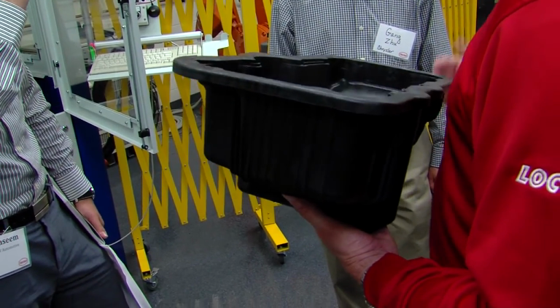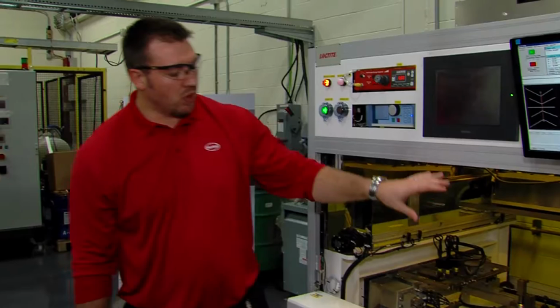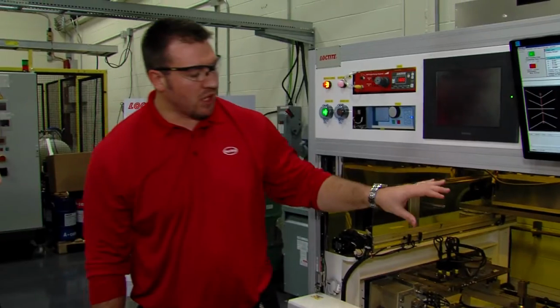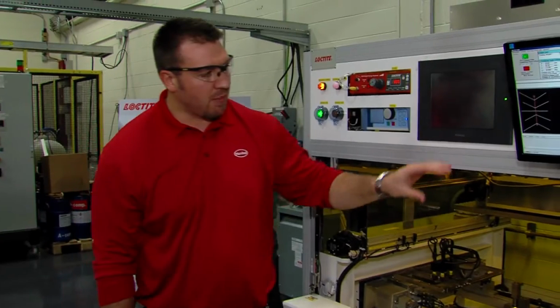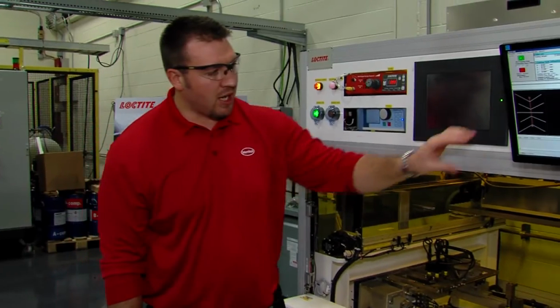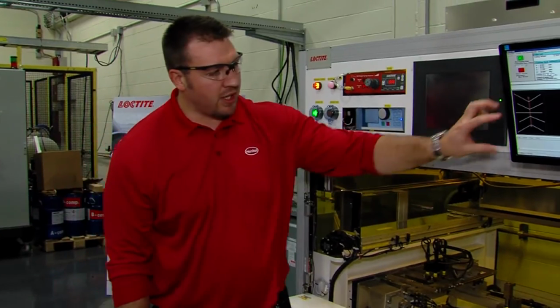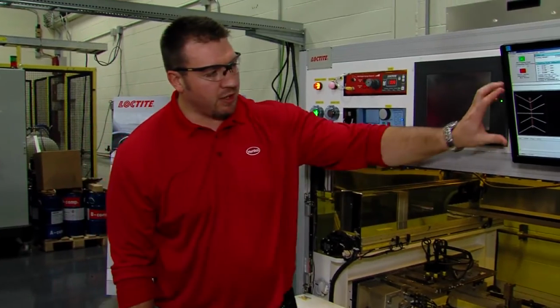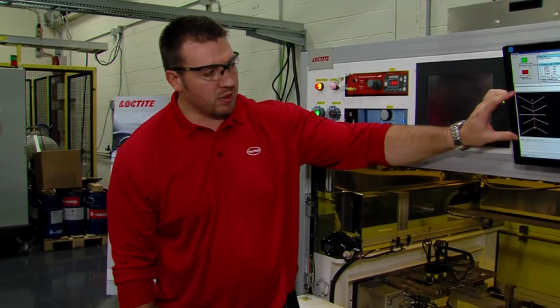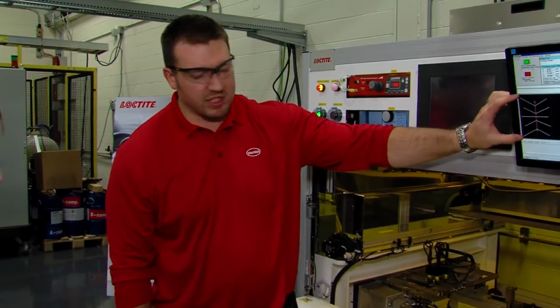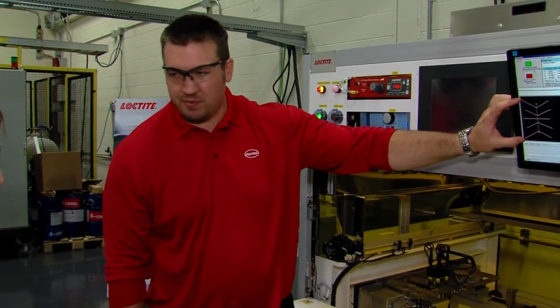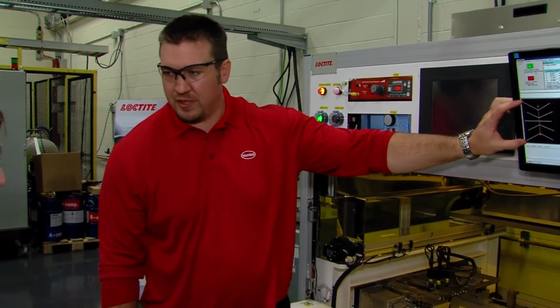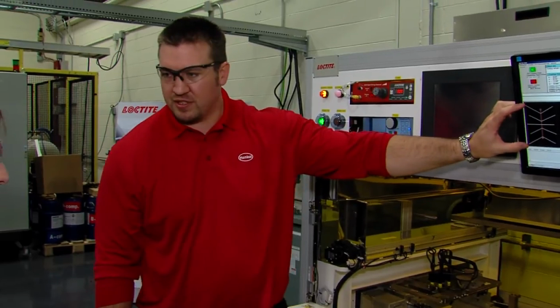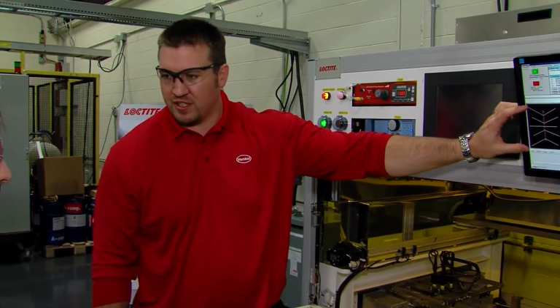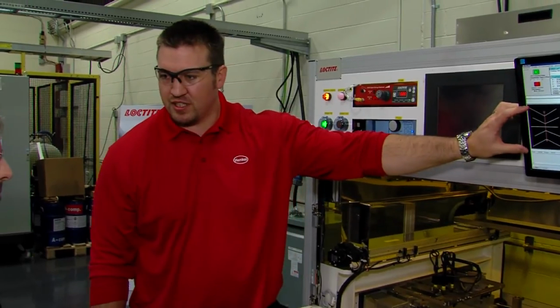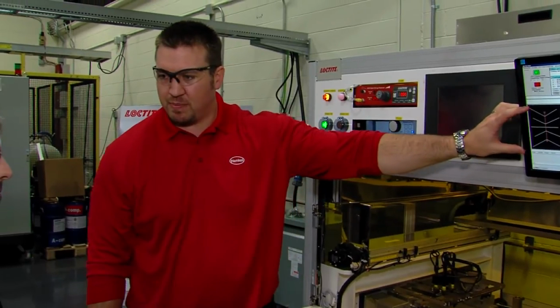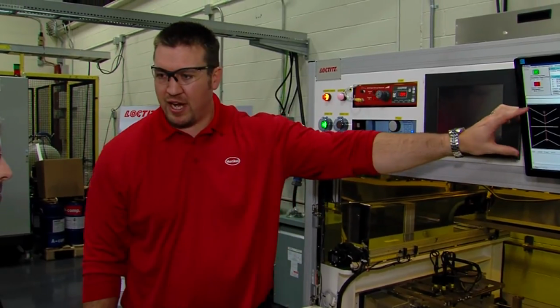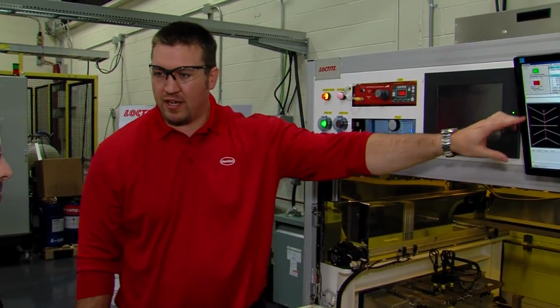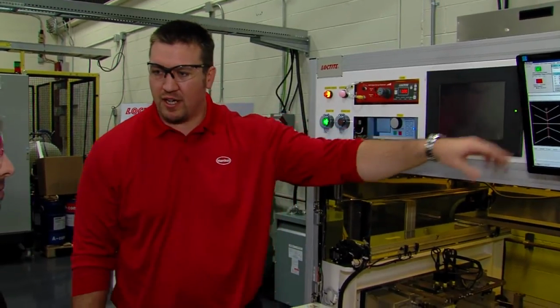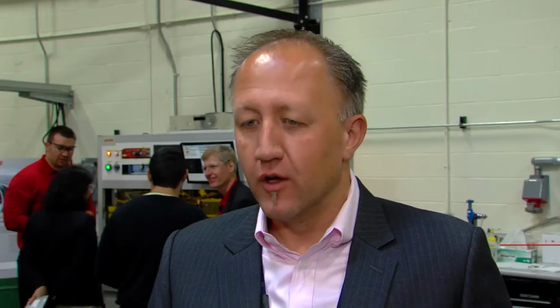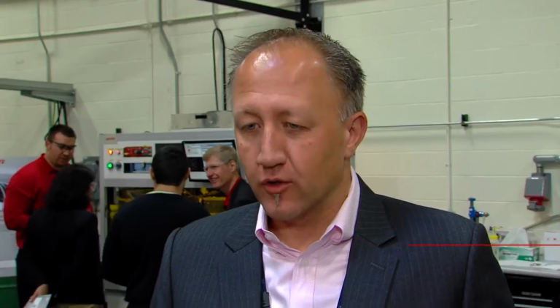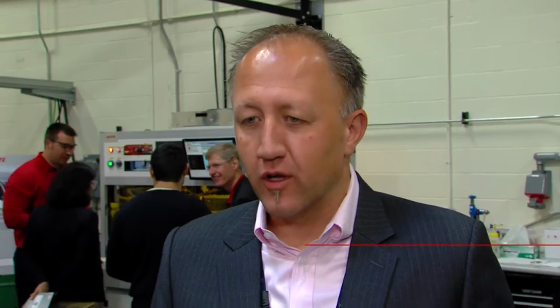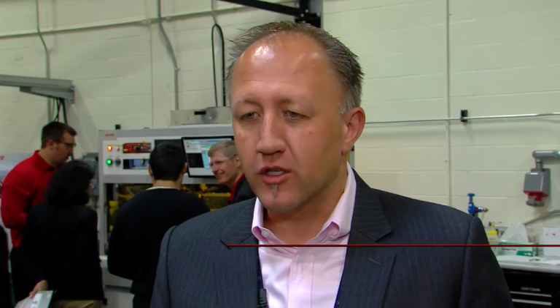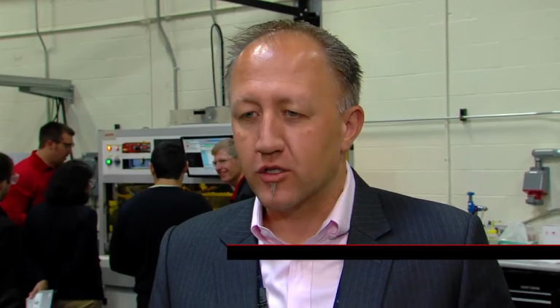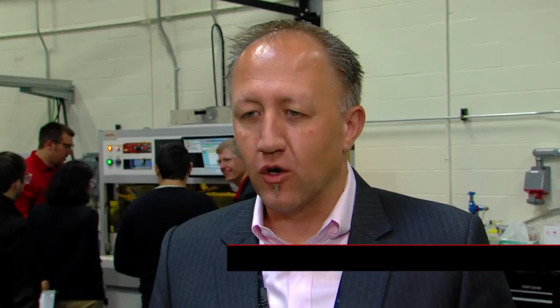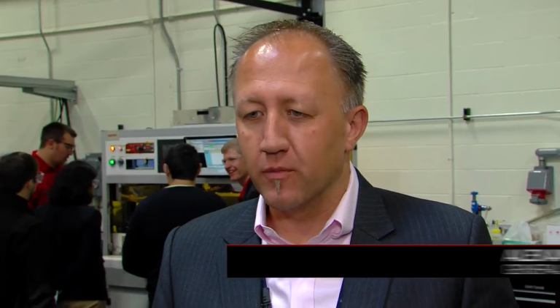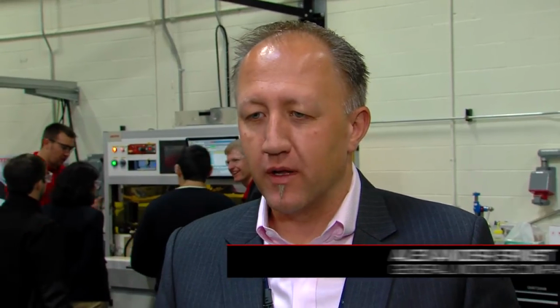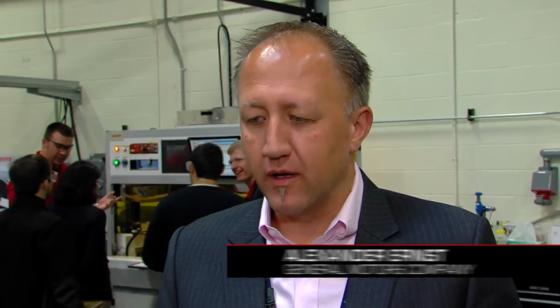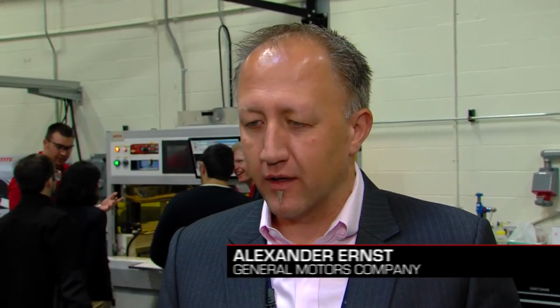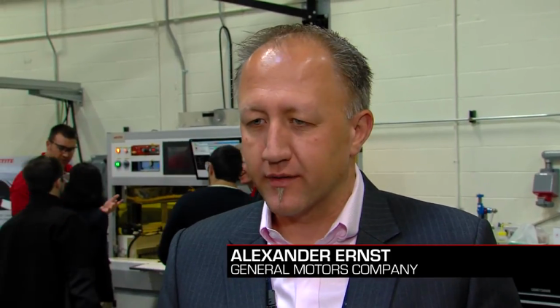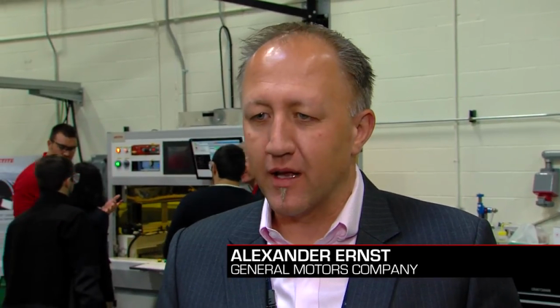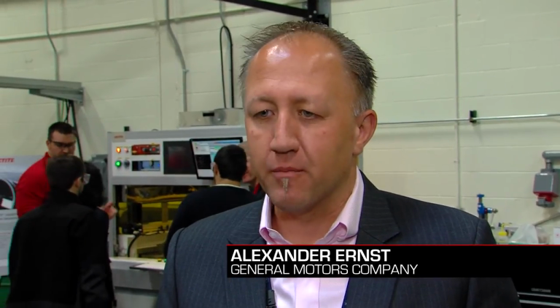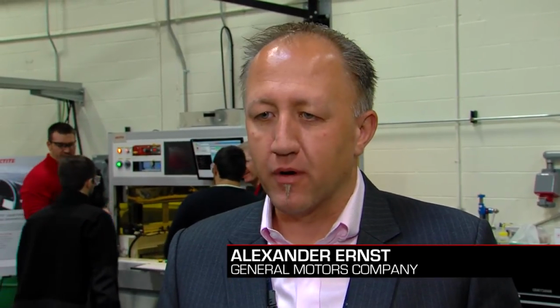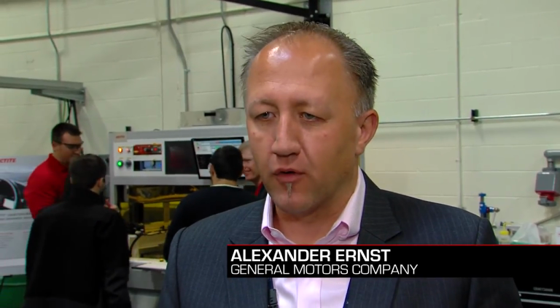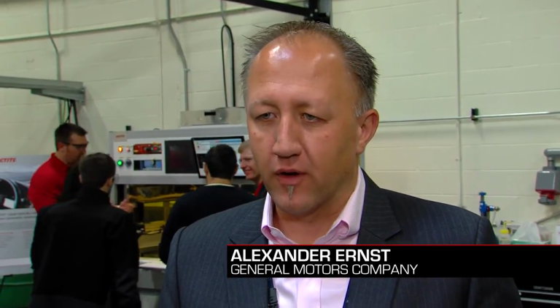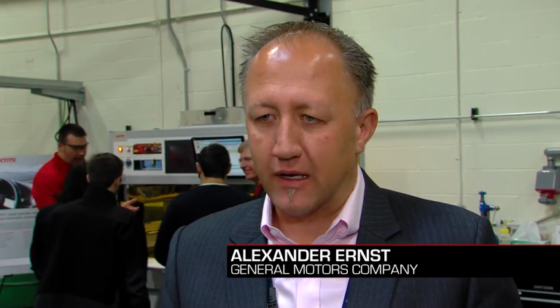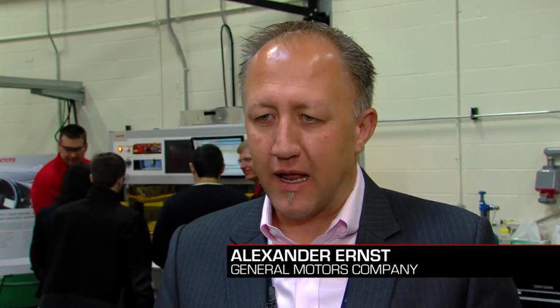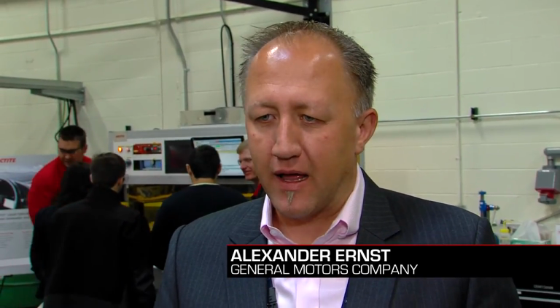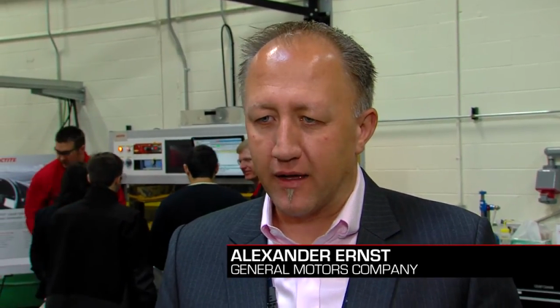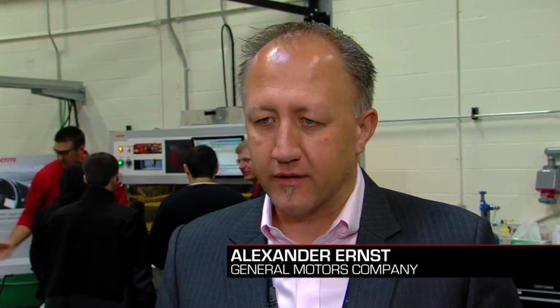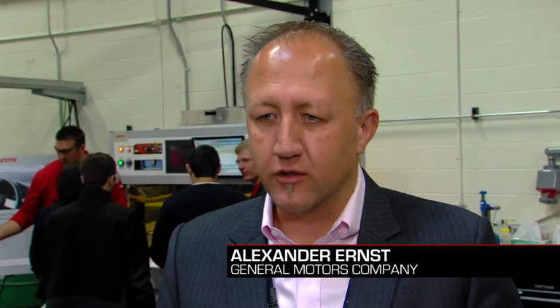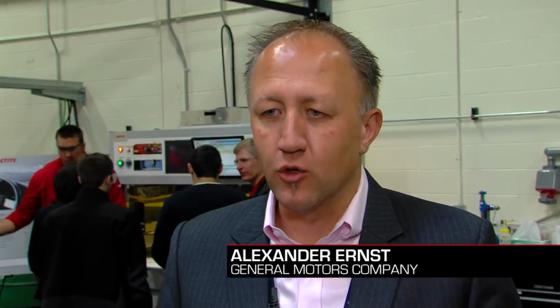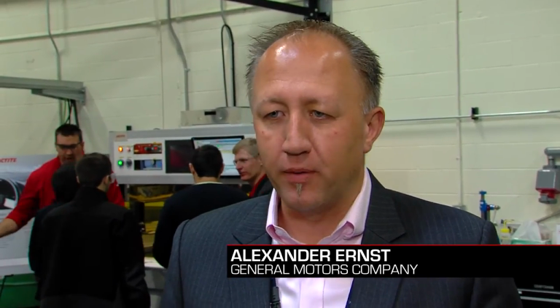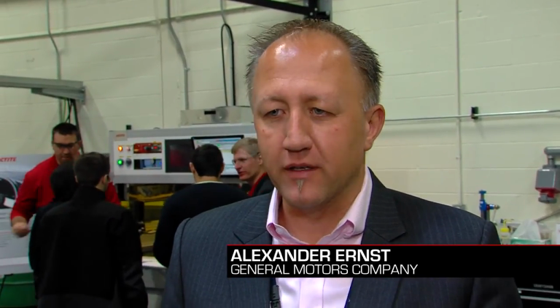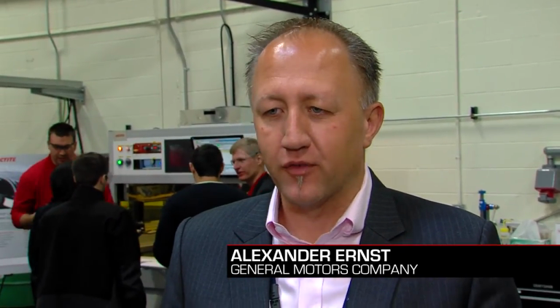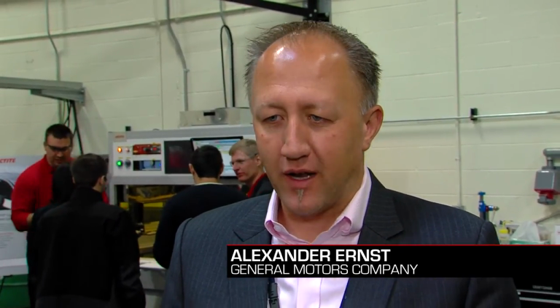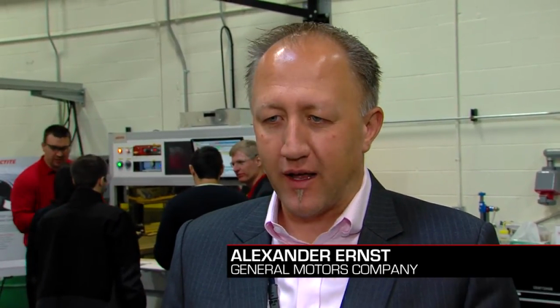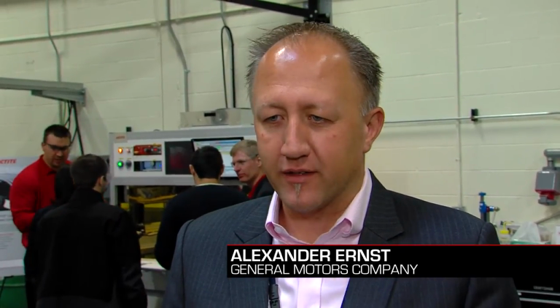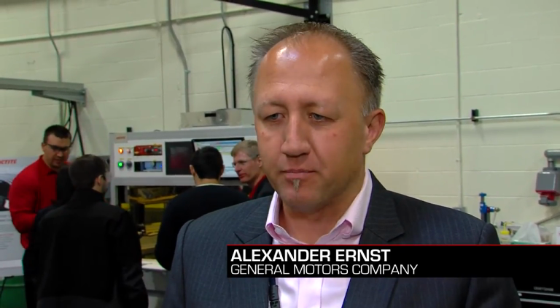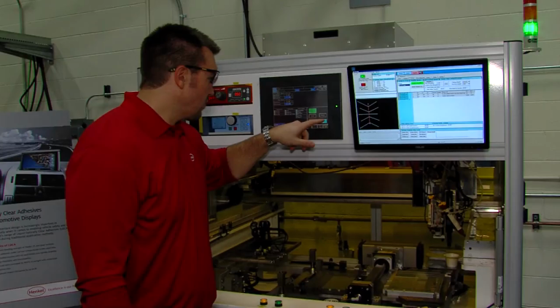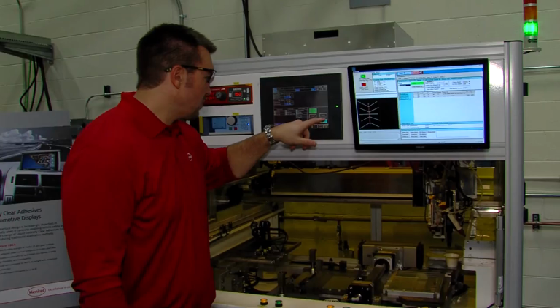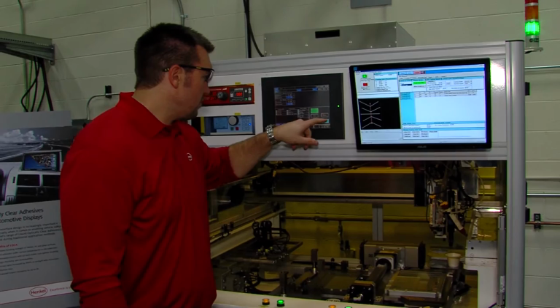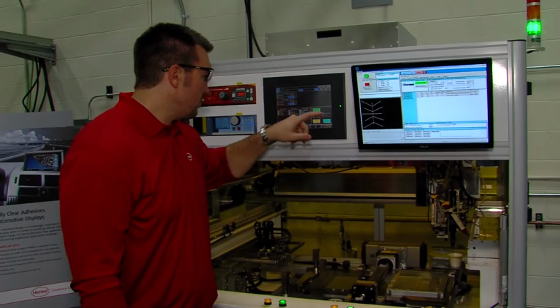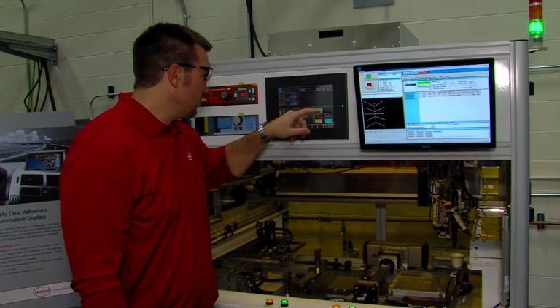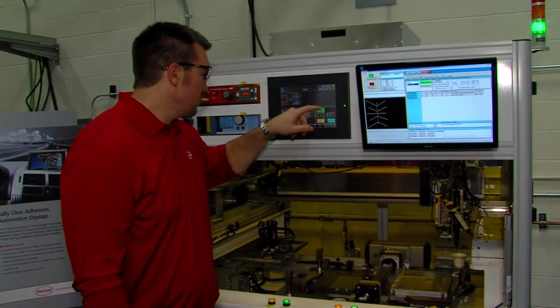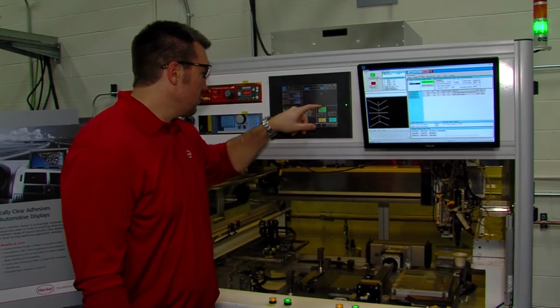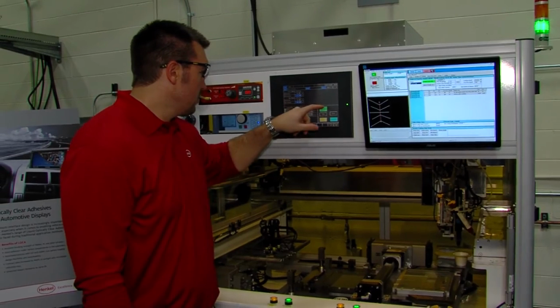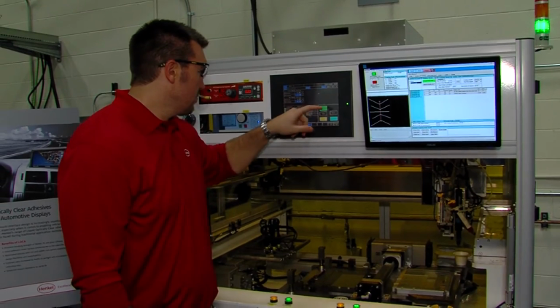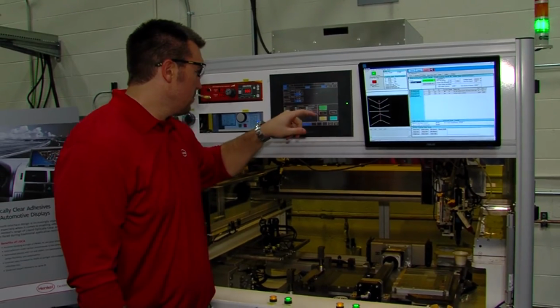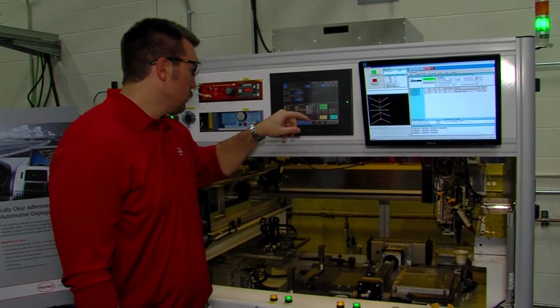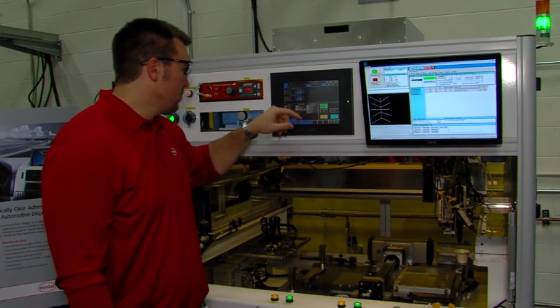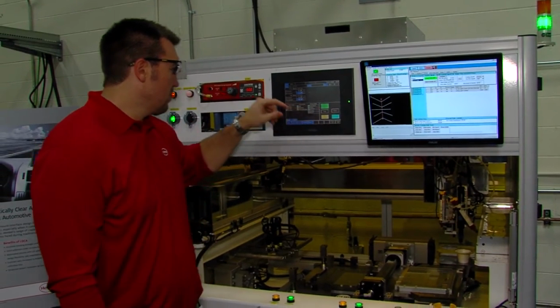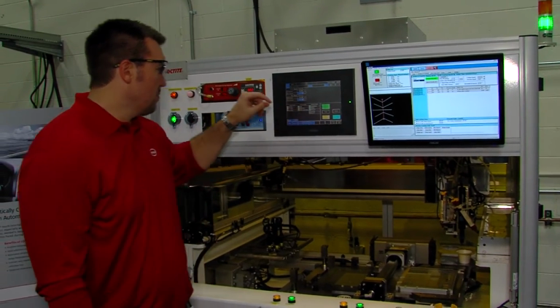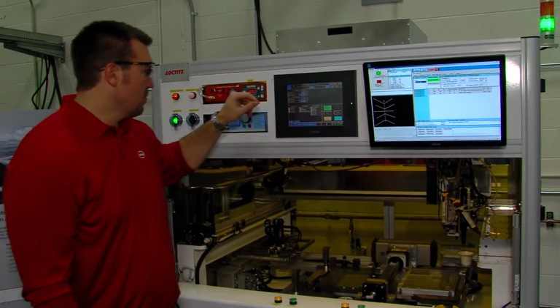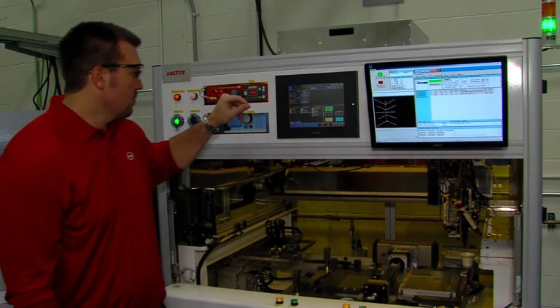We'll come out and we'll dispense this pattern. He showed me a sample of a glass — it's two pieces of glass bonded together with a liquid adhesive.